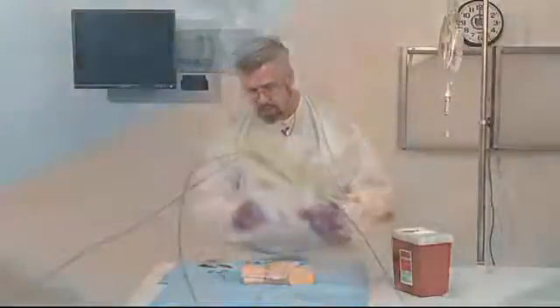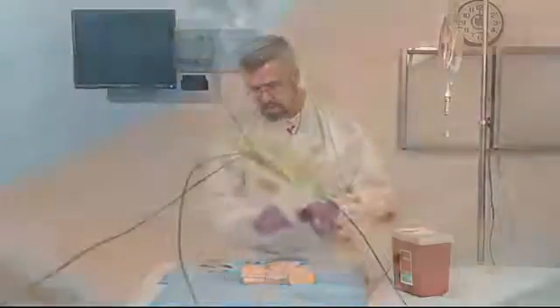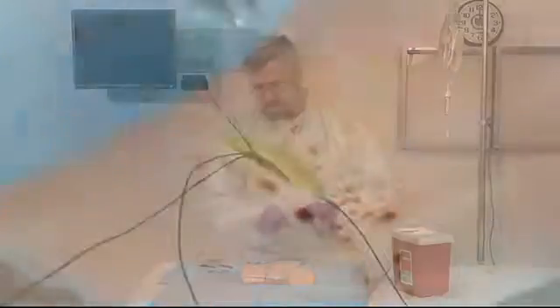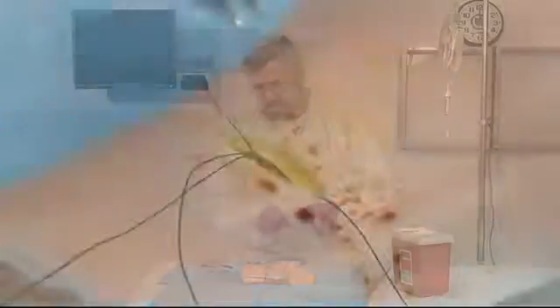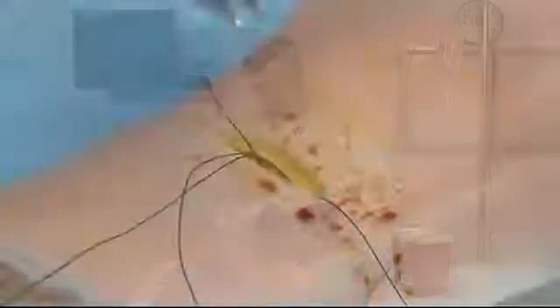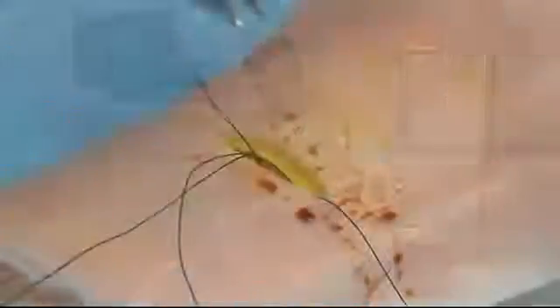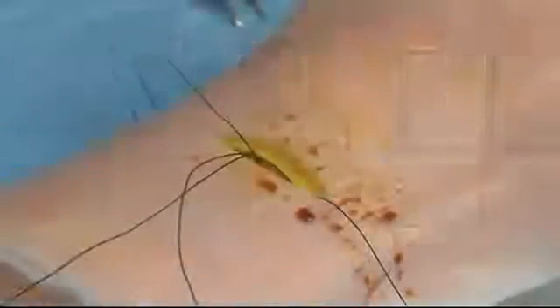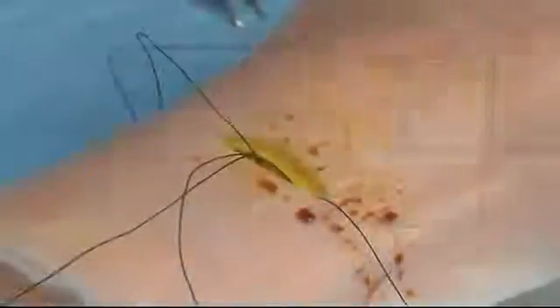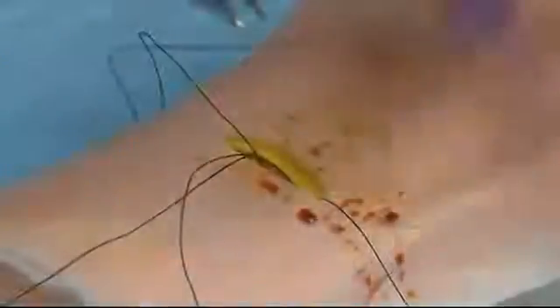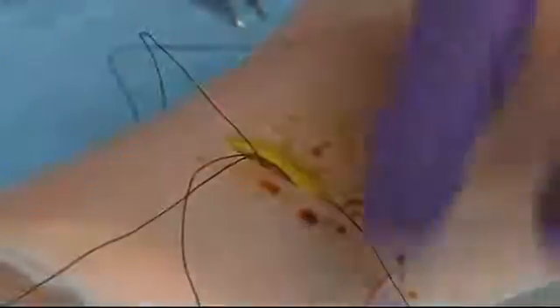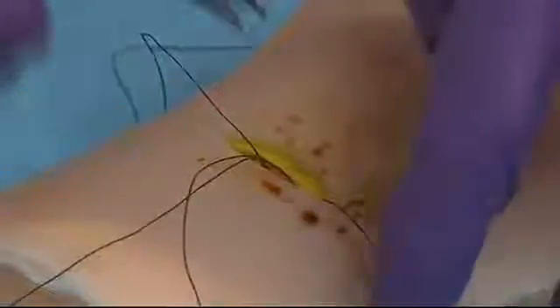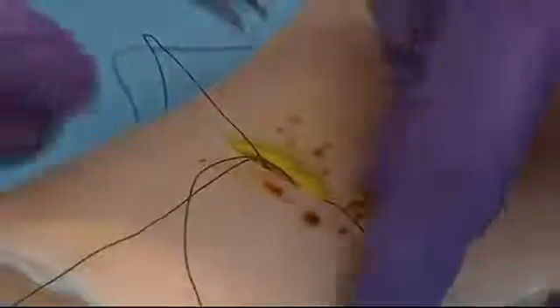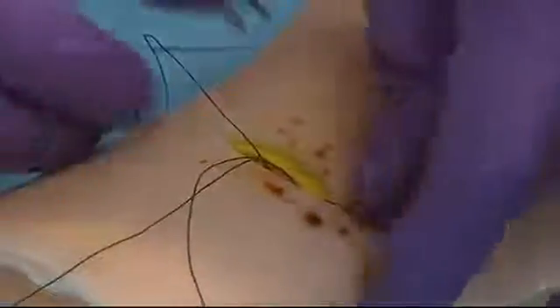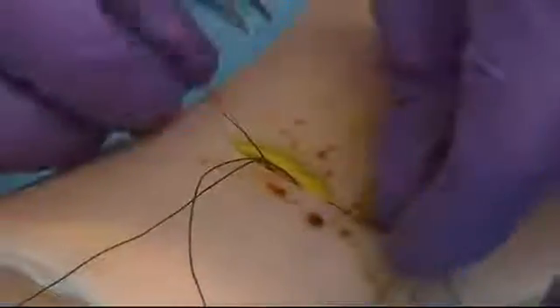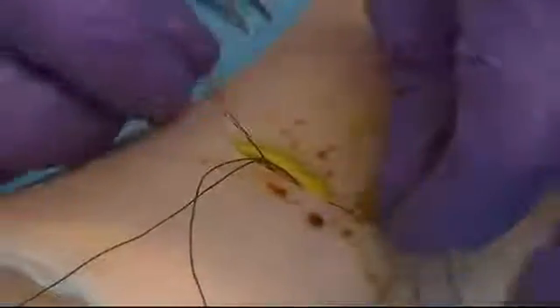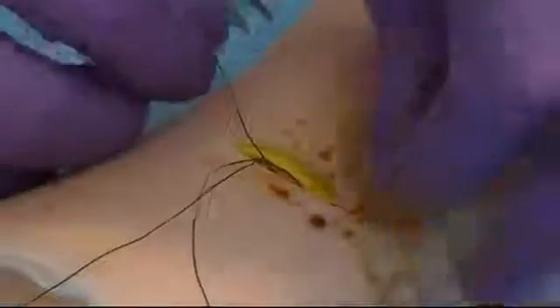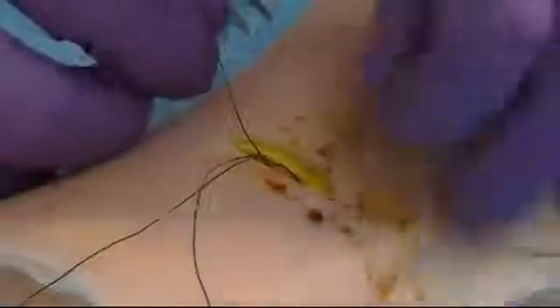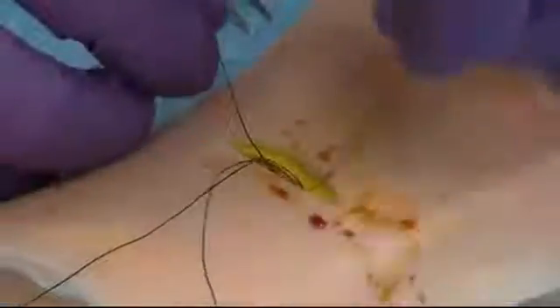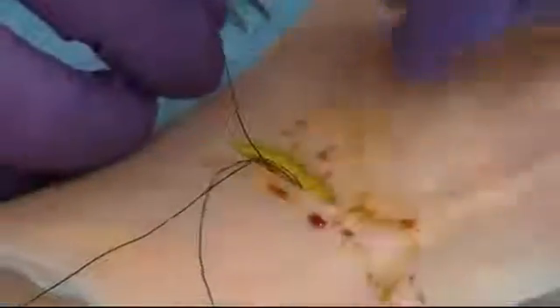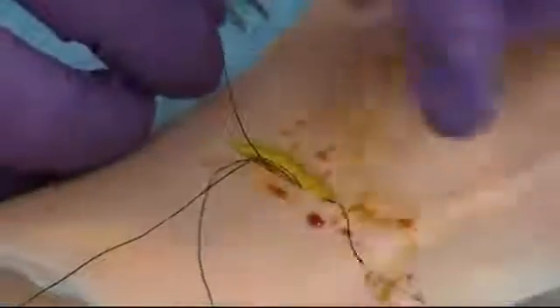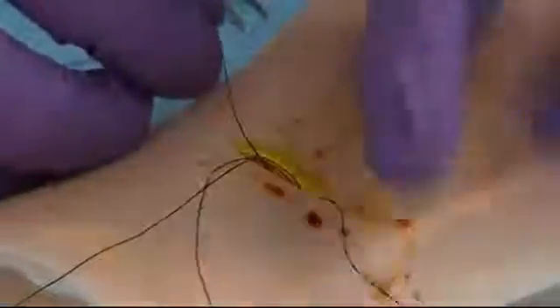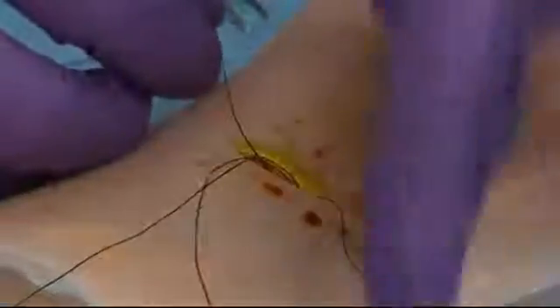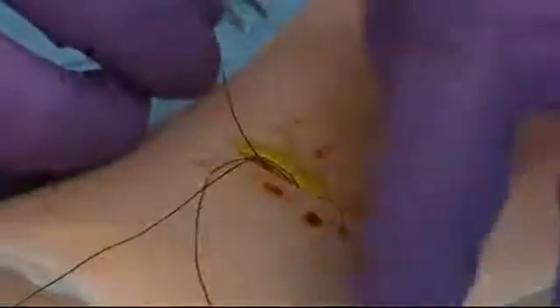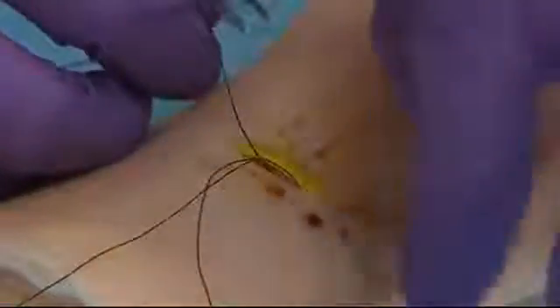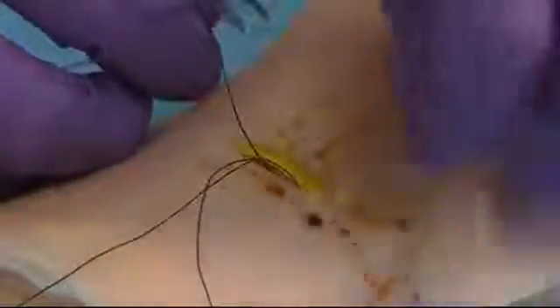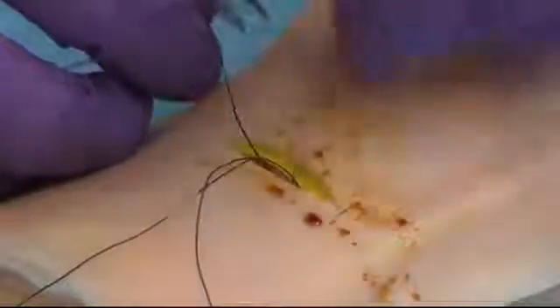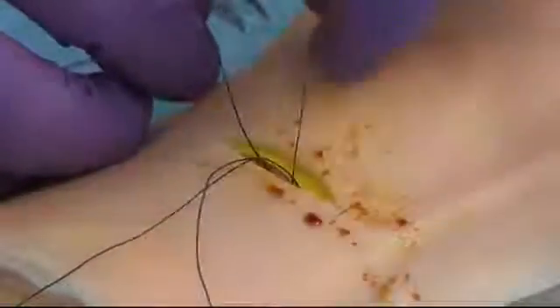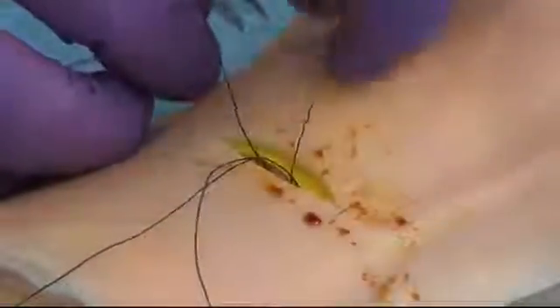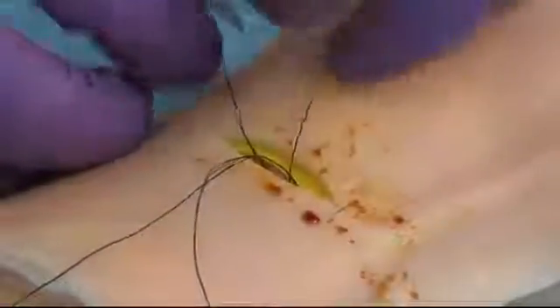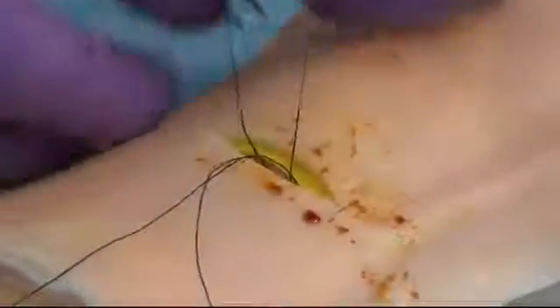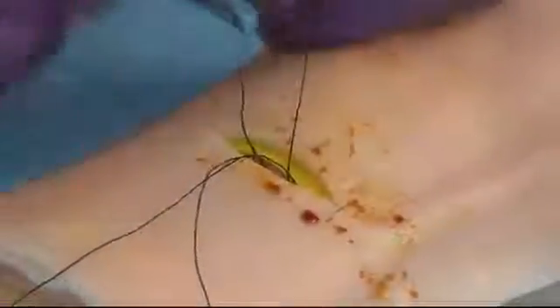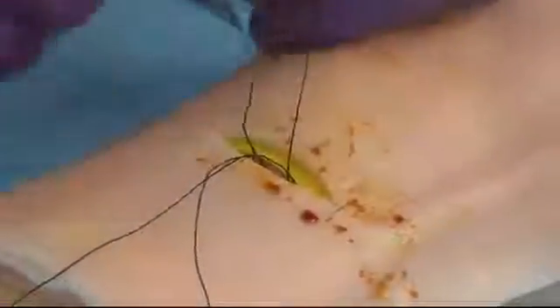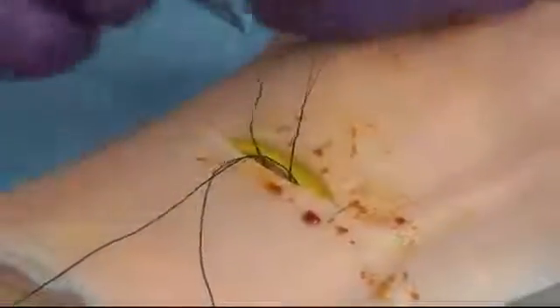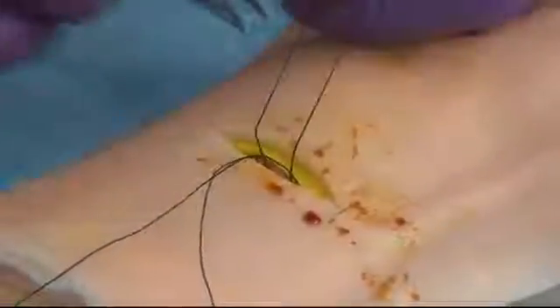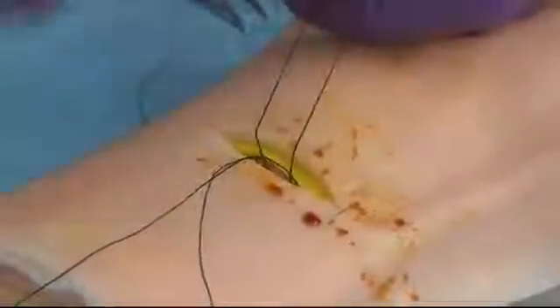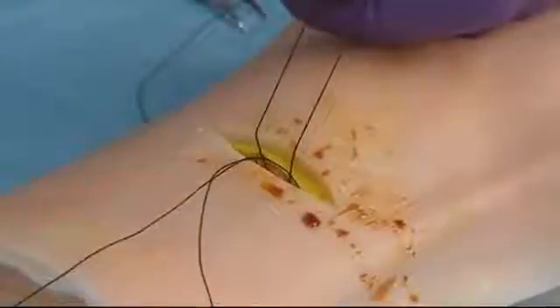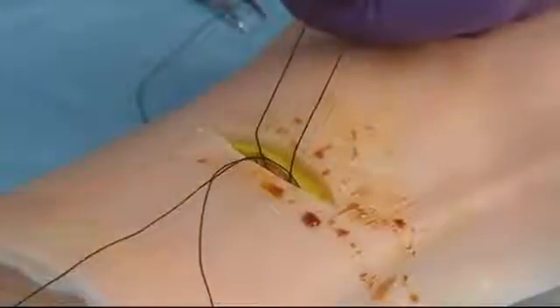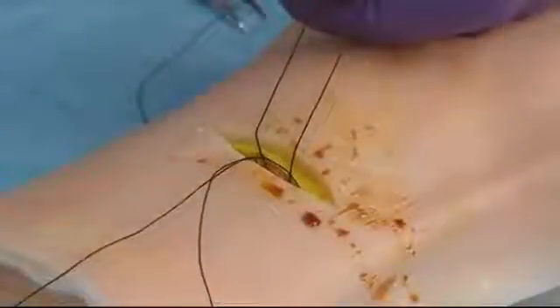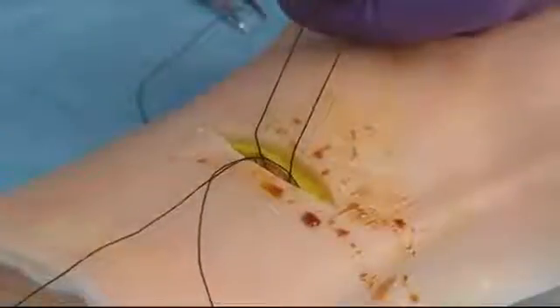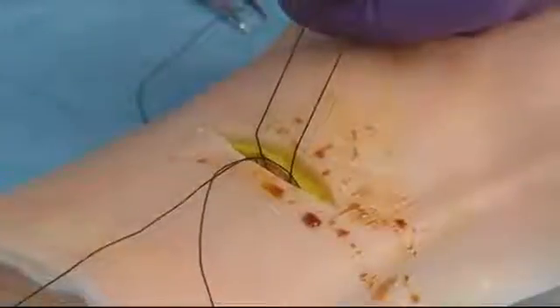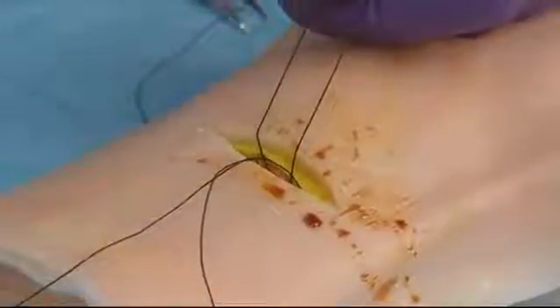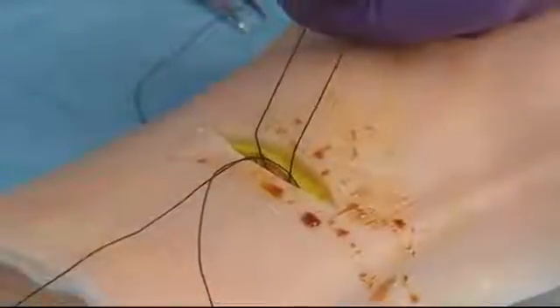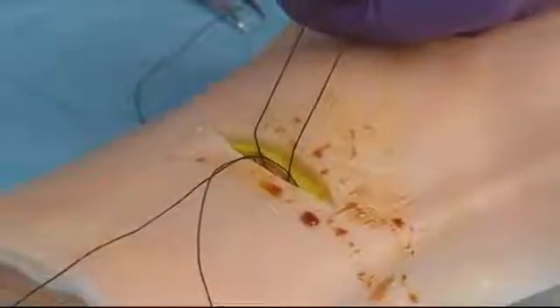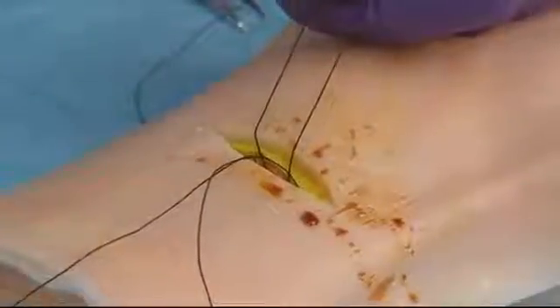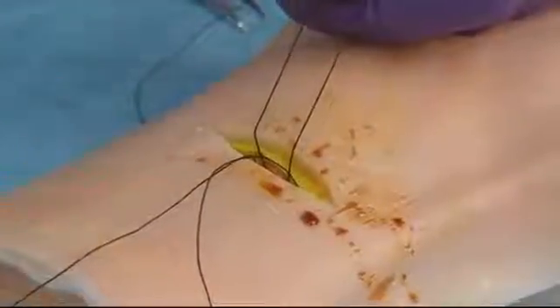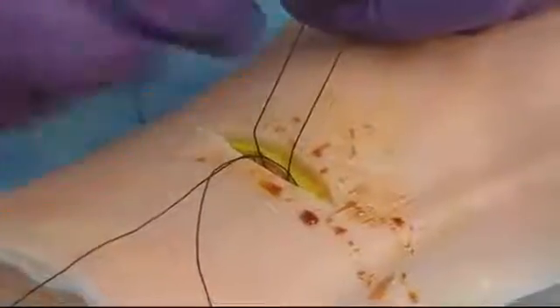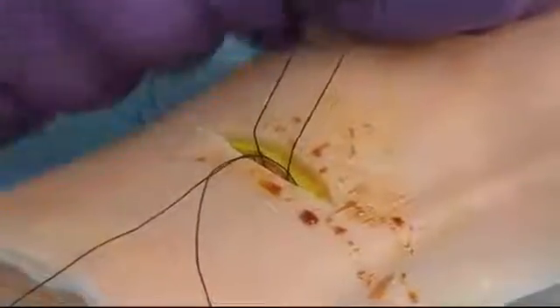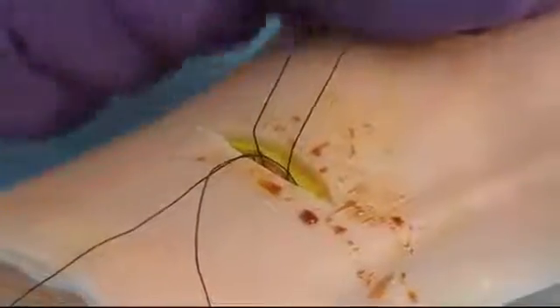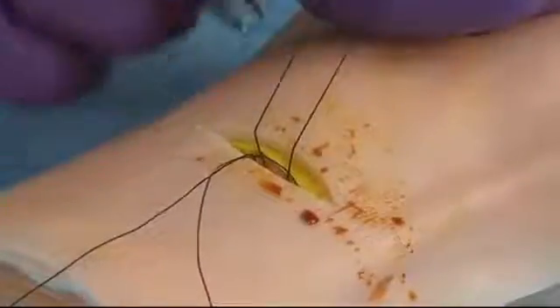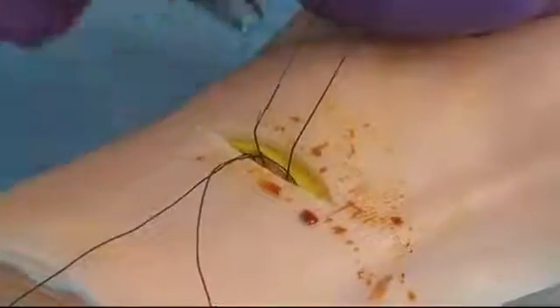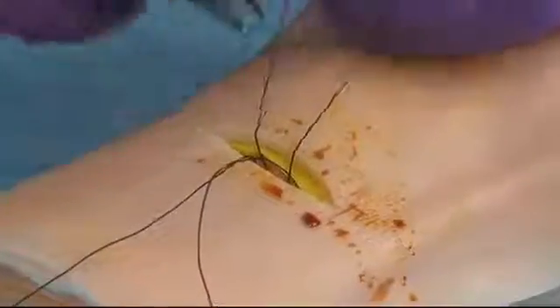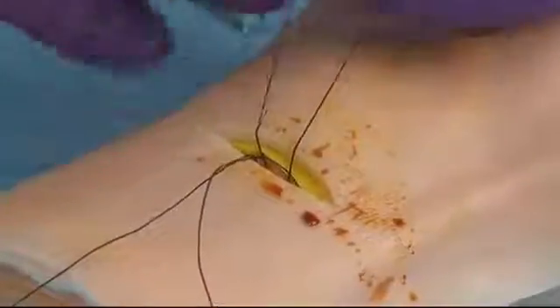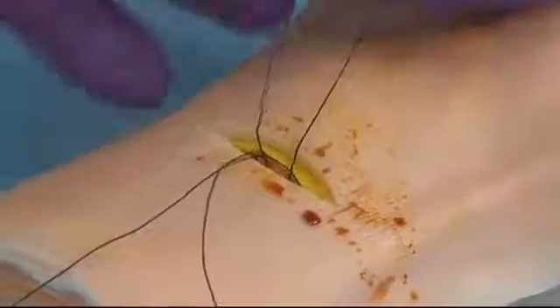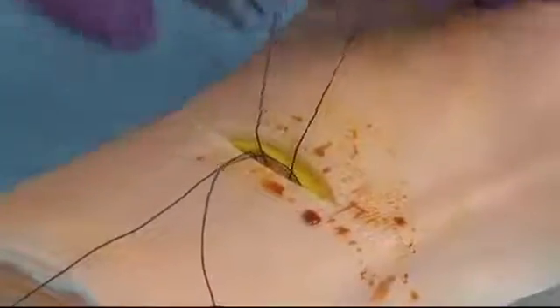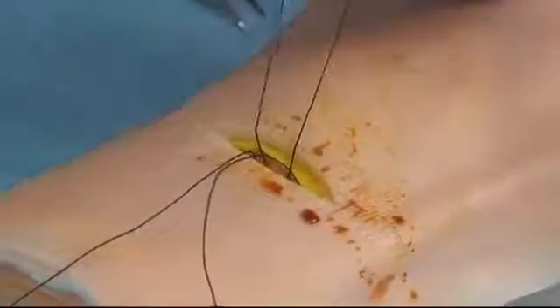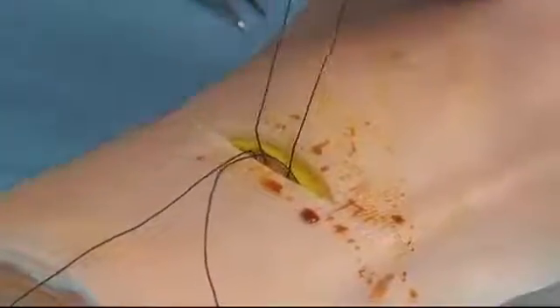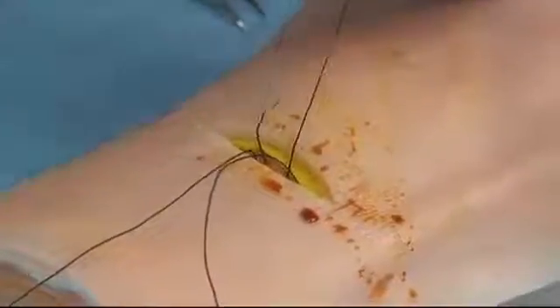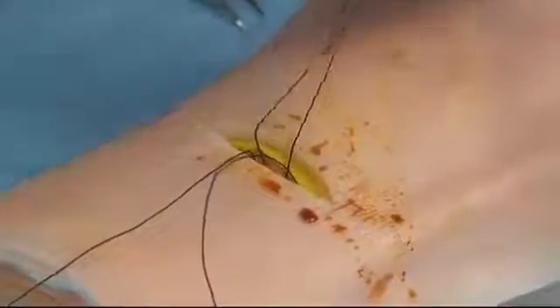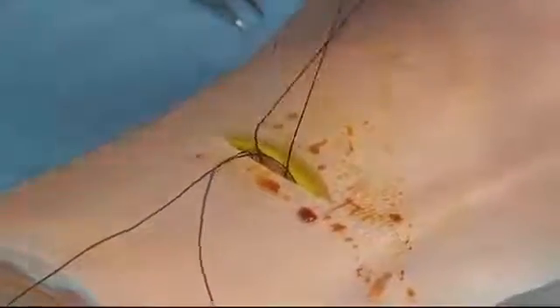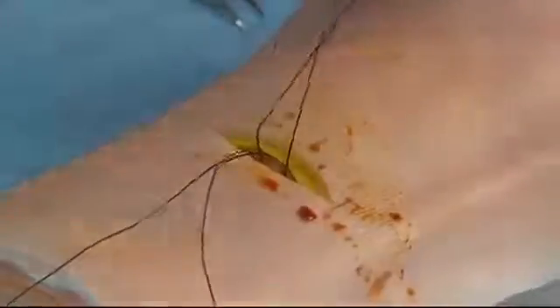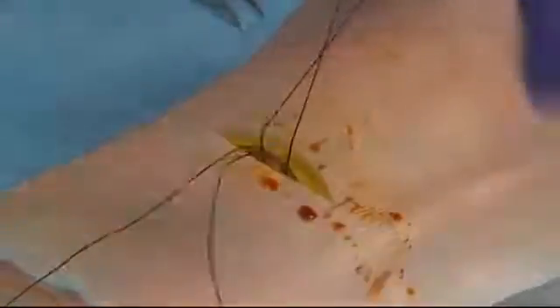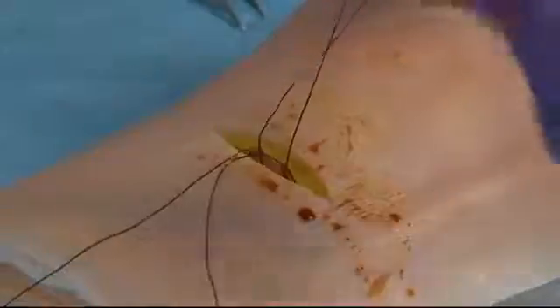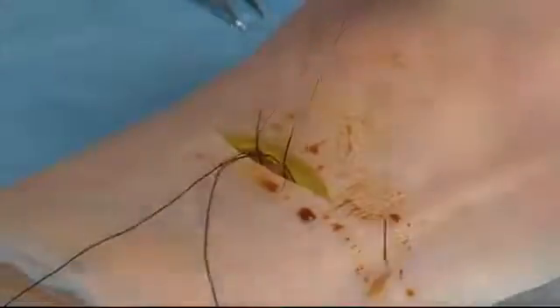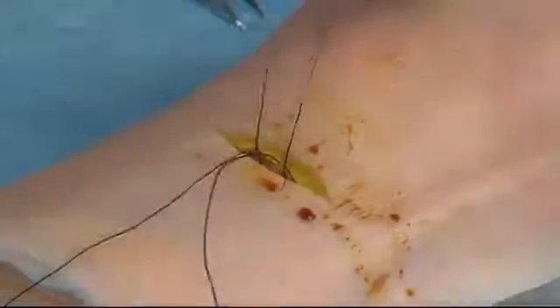Now you're going to want to tie the end that's down at the ankle, because you want flow to go towards the head. So I'm going to tie this down.